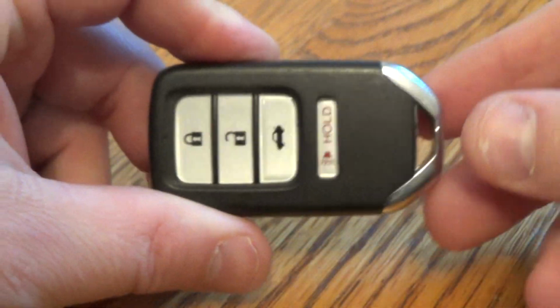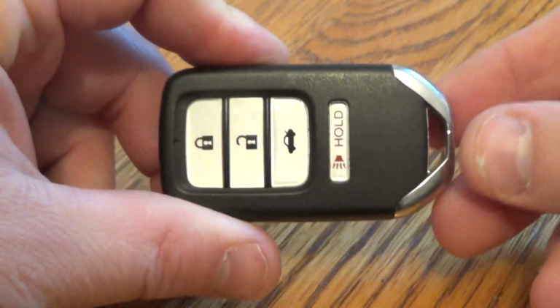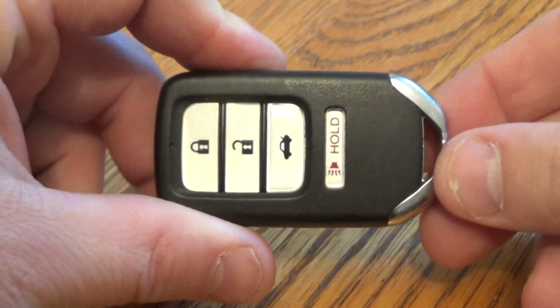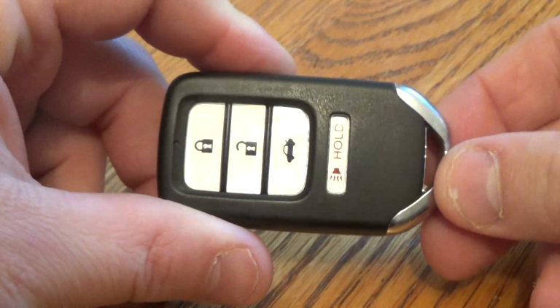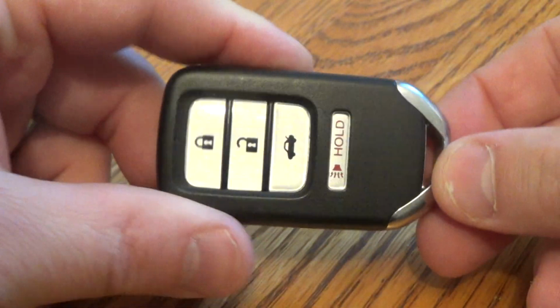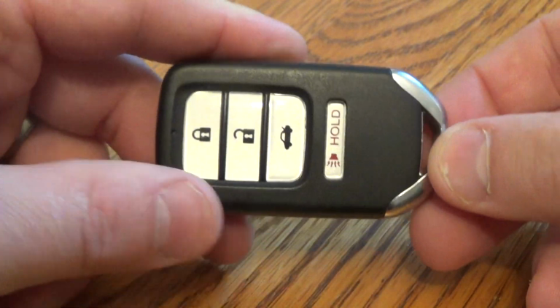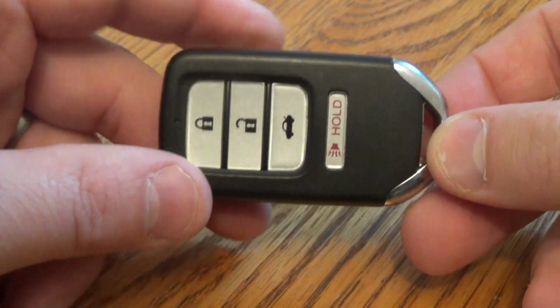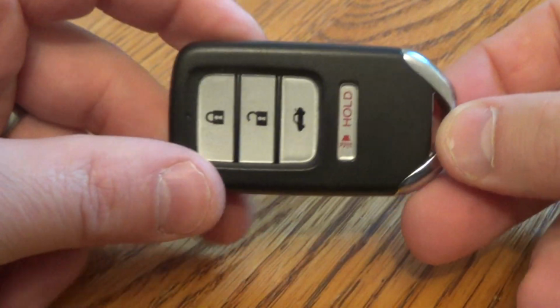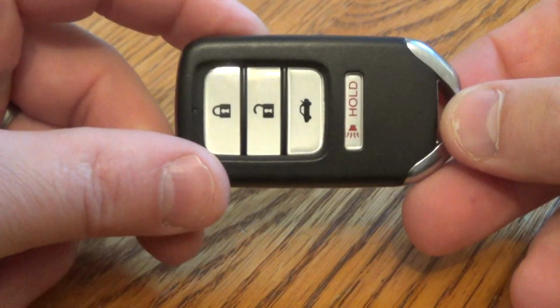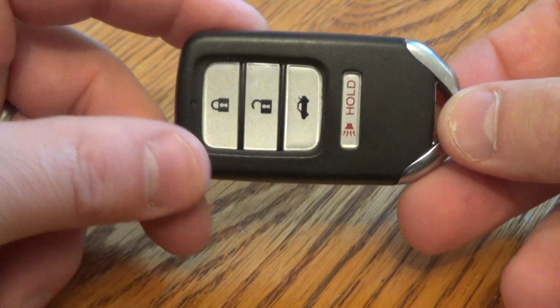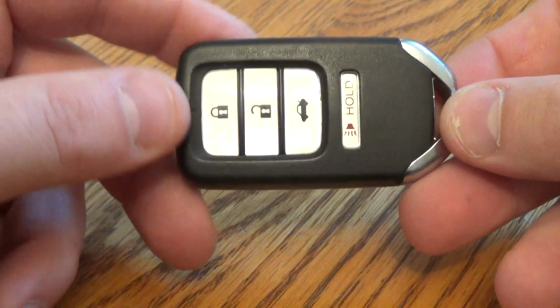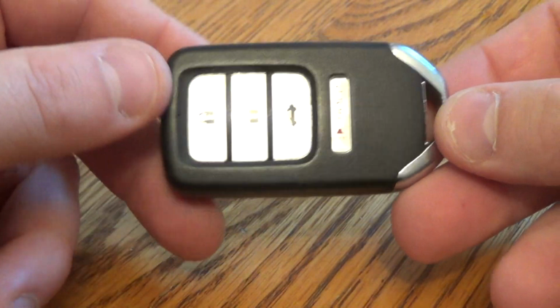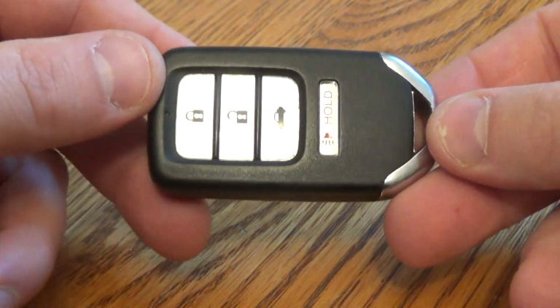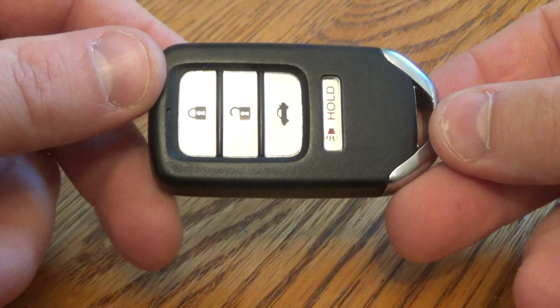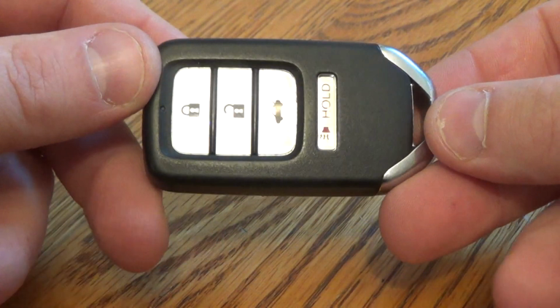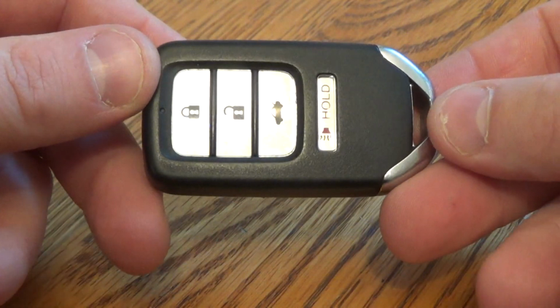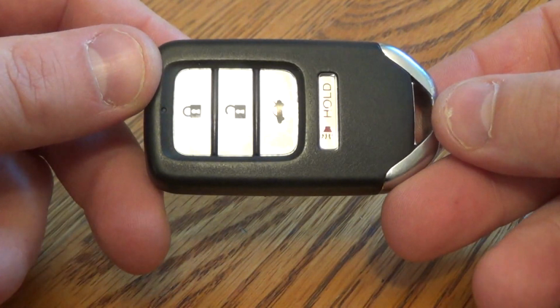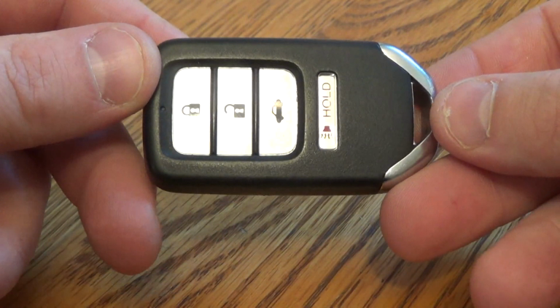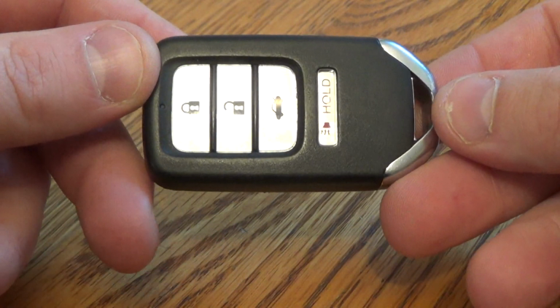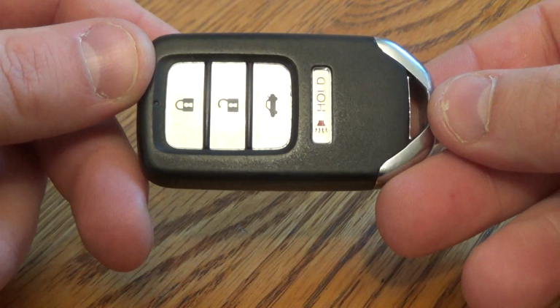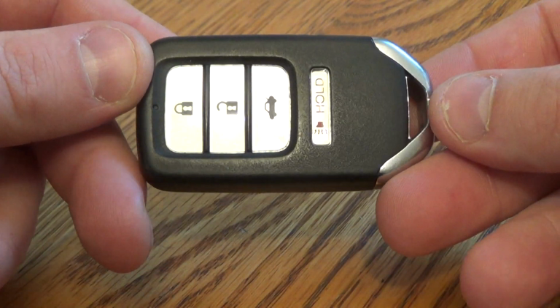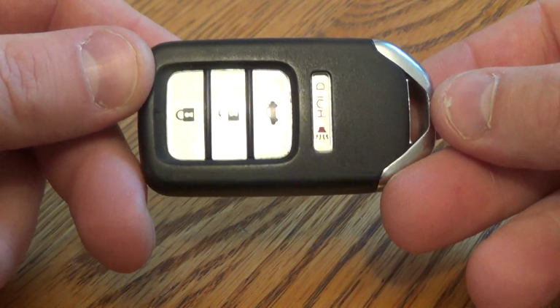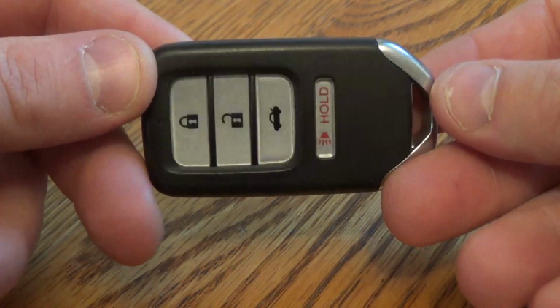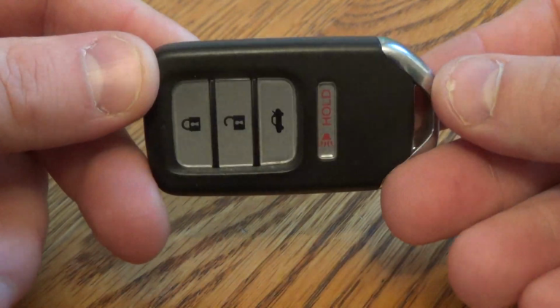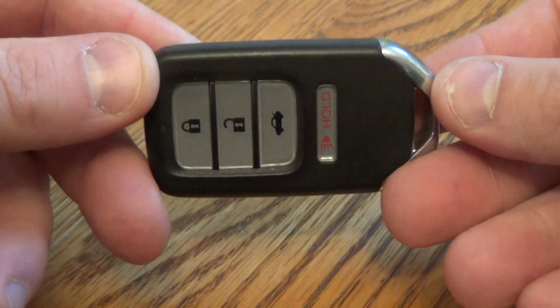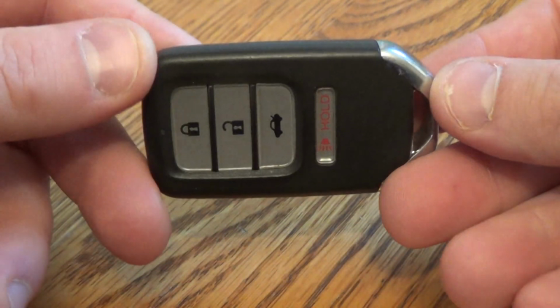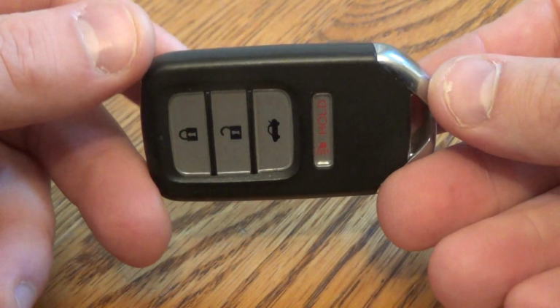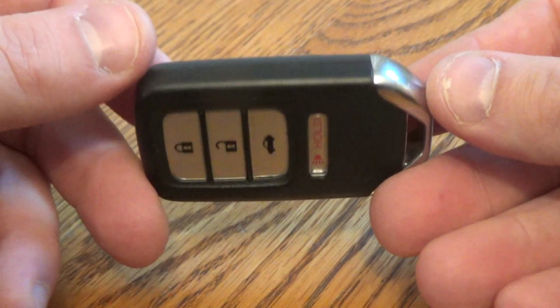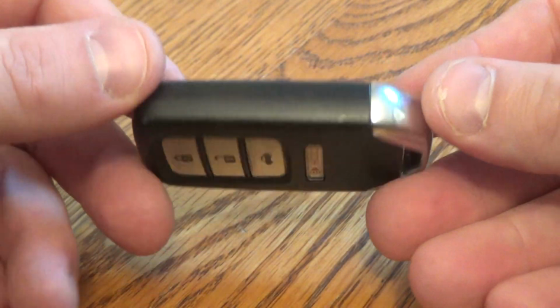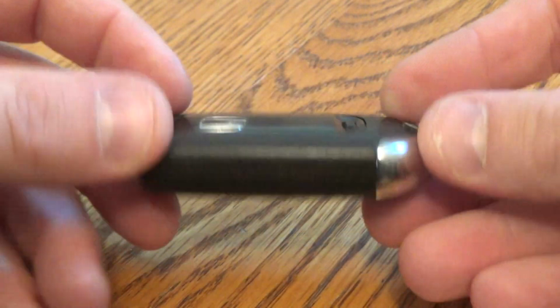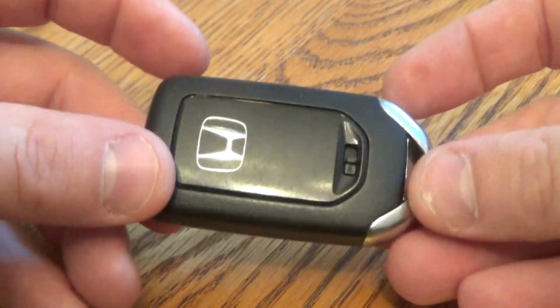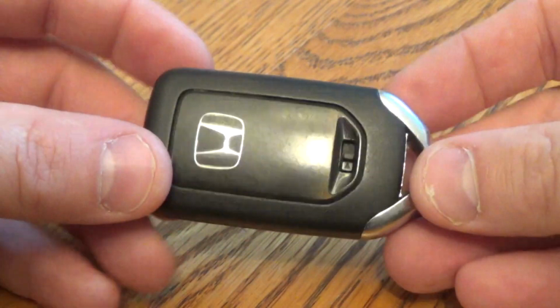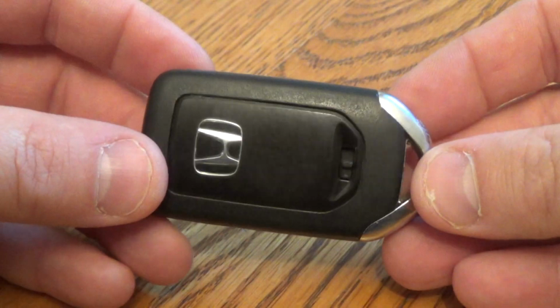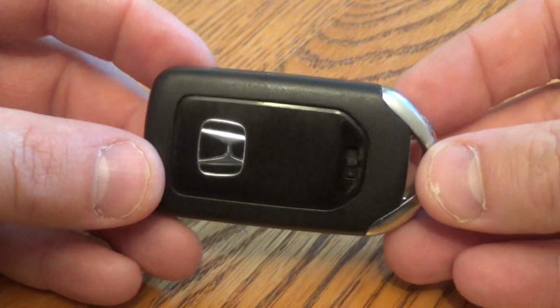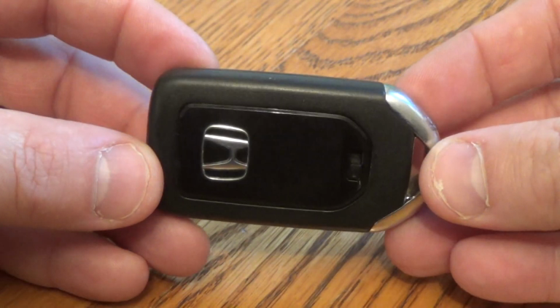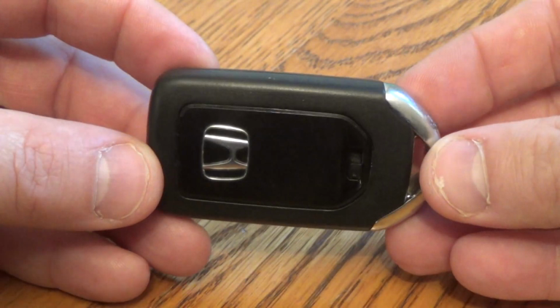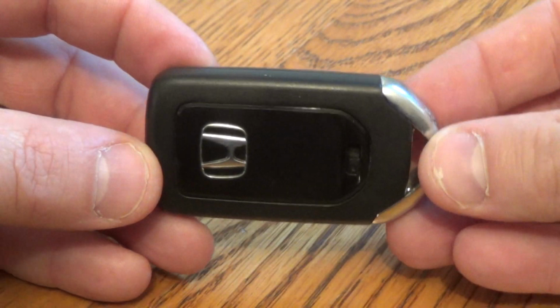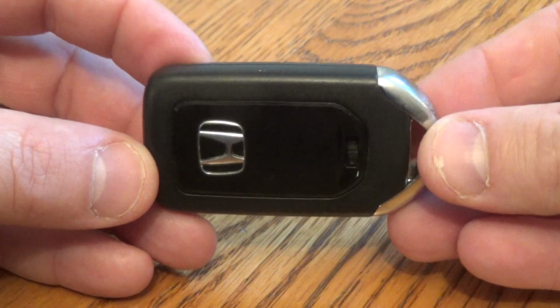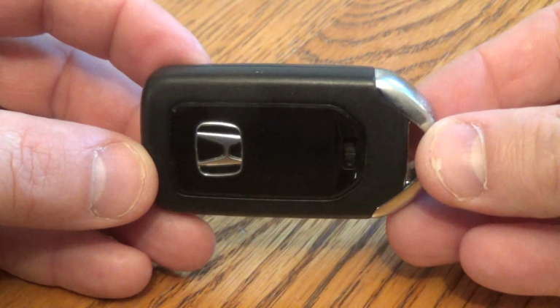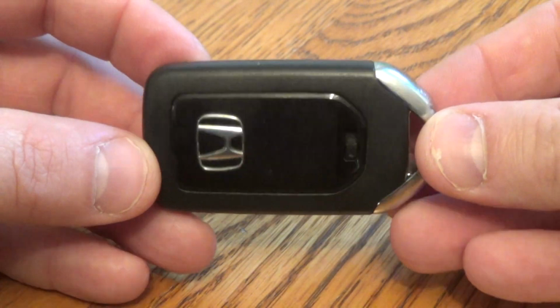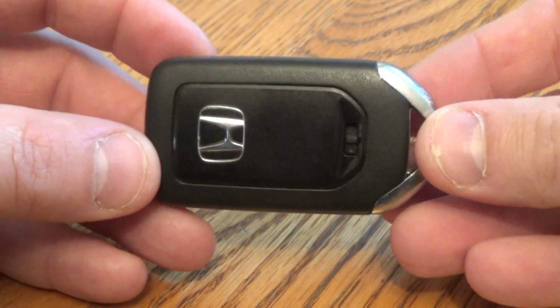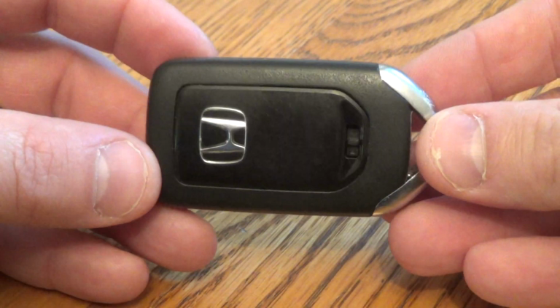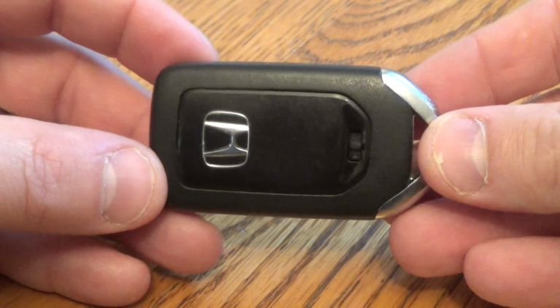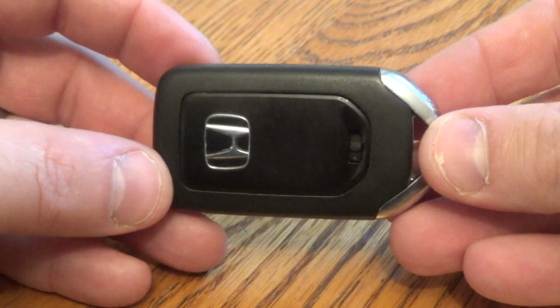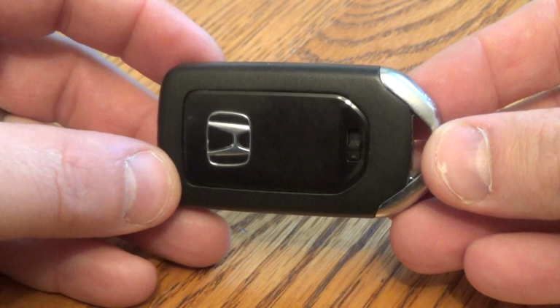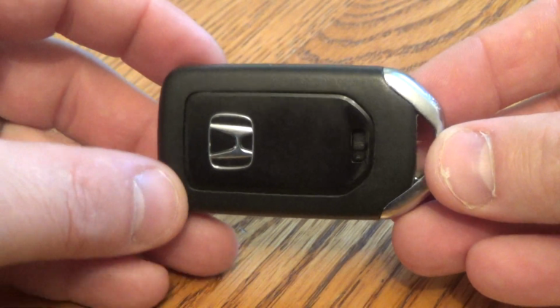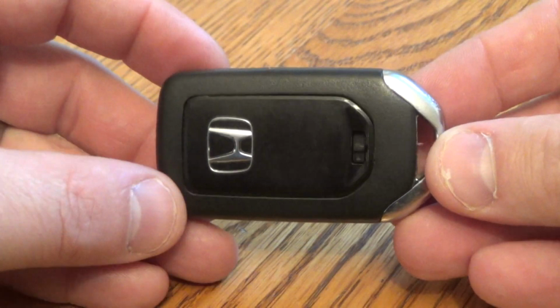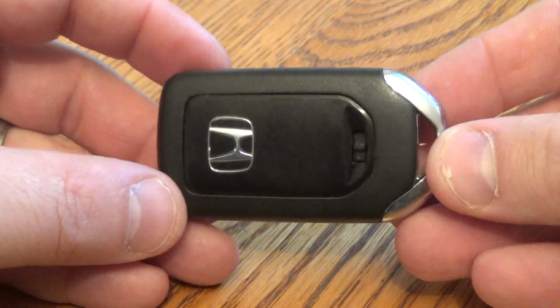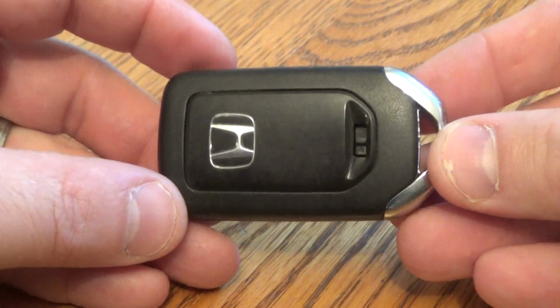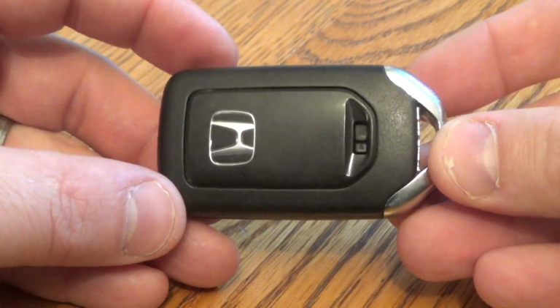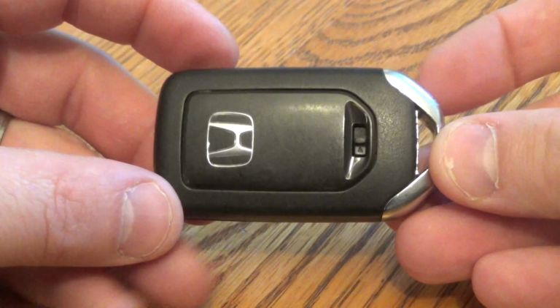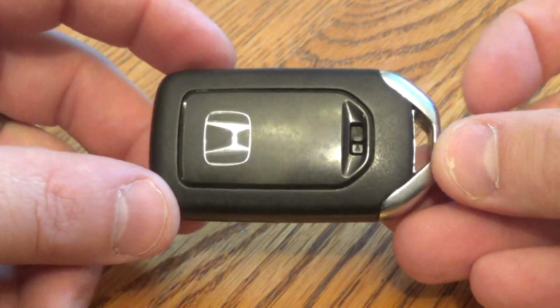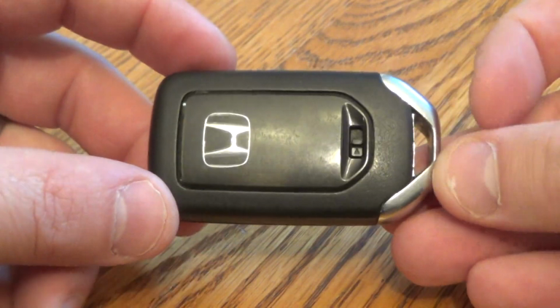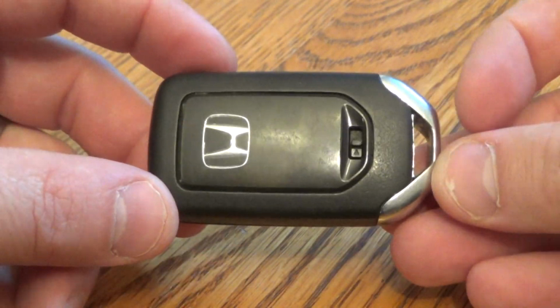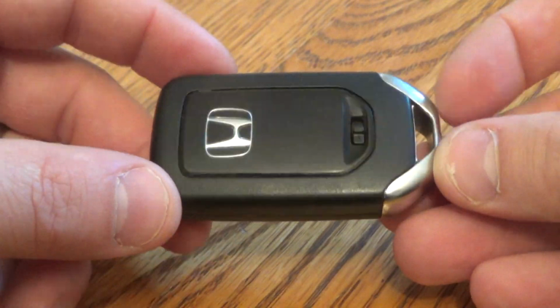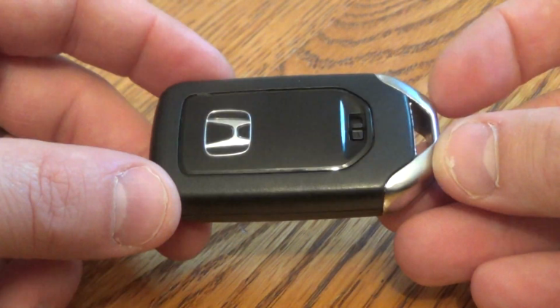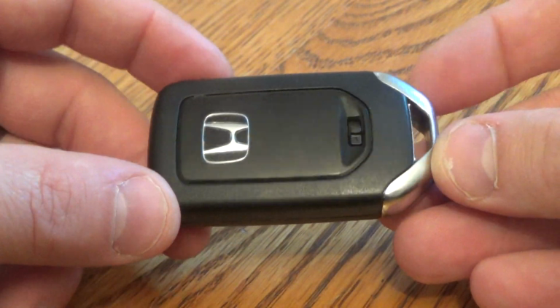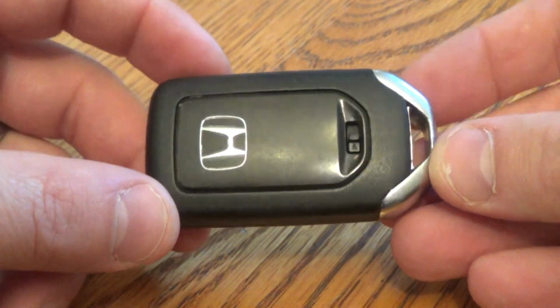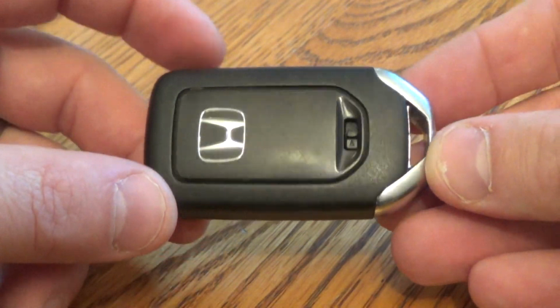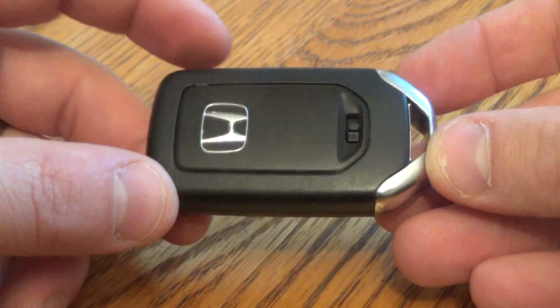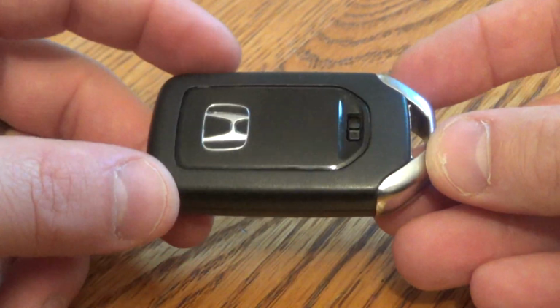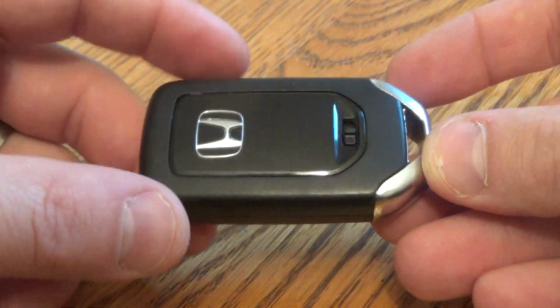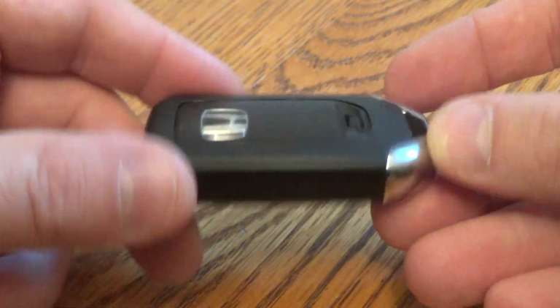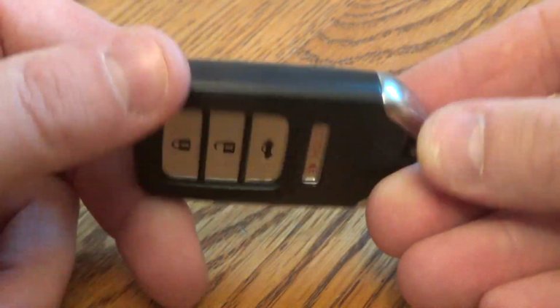Hi there. I'm going to show you how to replace the battery on this Honda key fob. This came out of a 2014 Honda Accord.